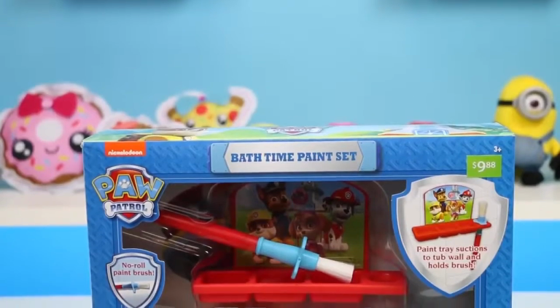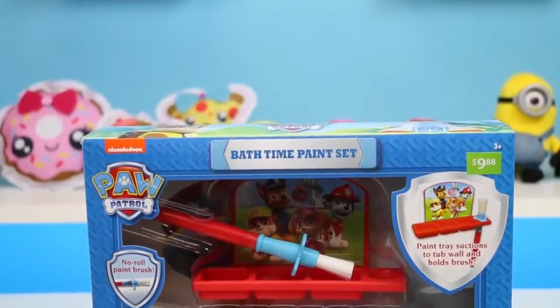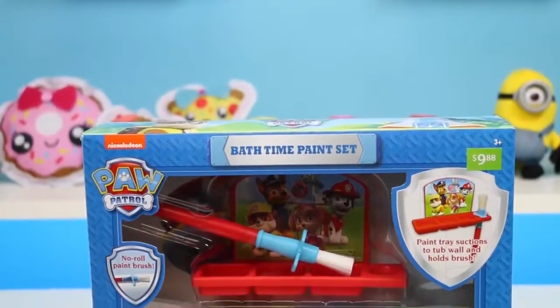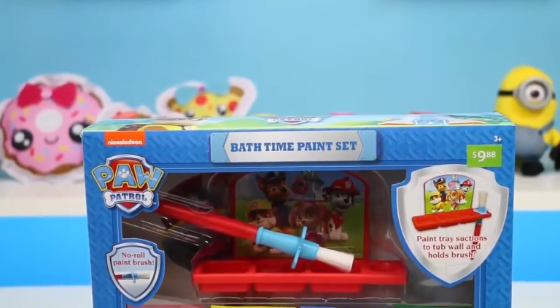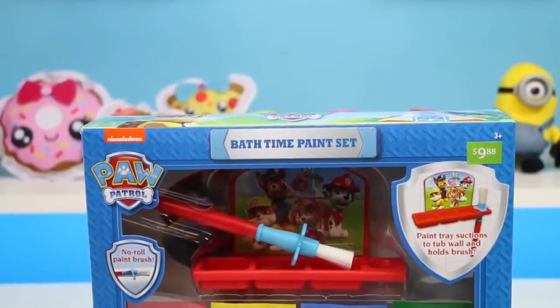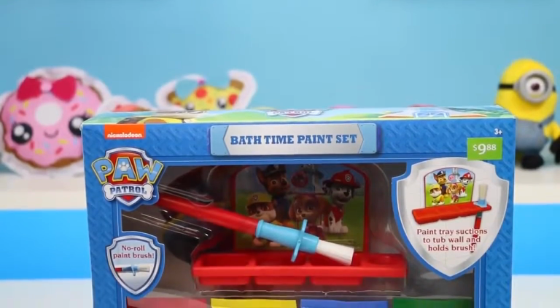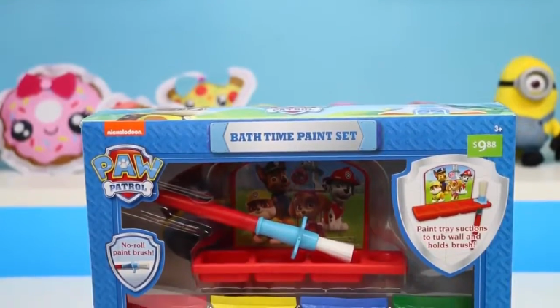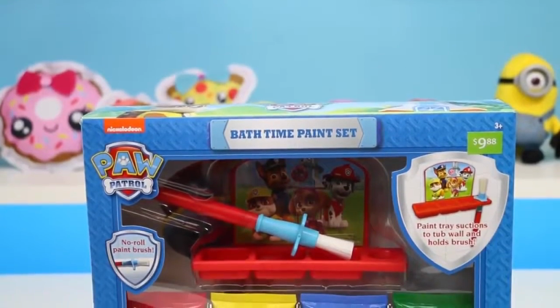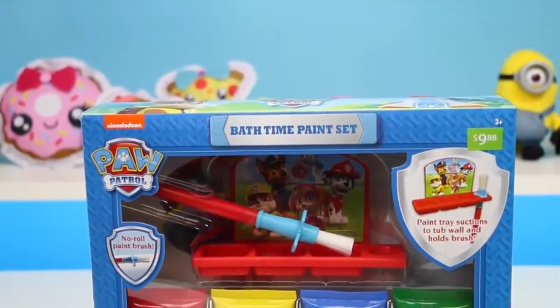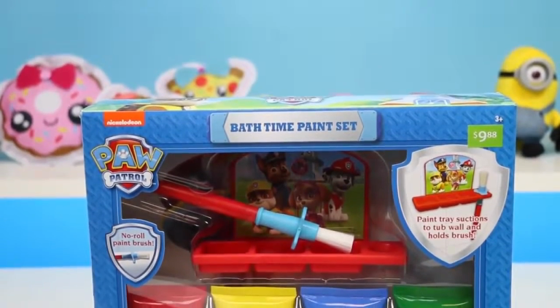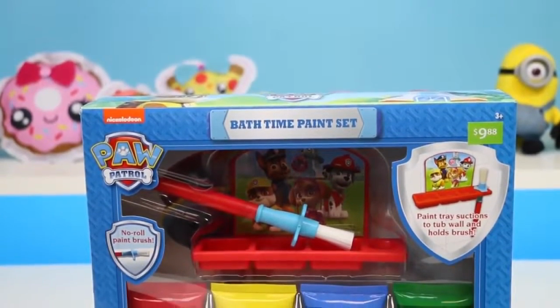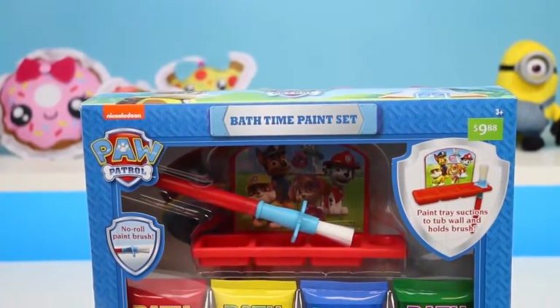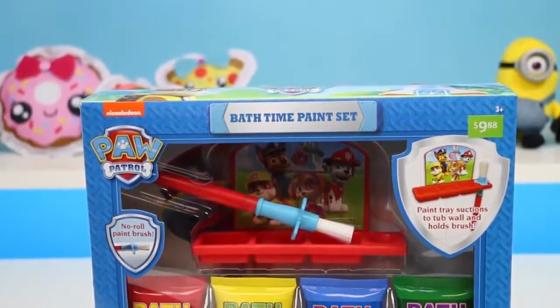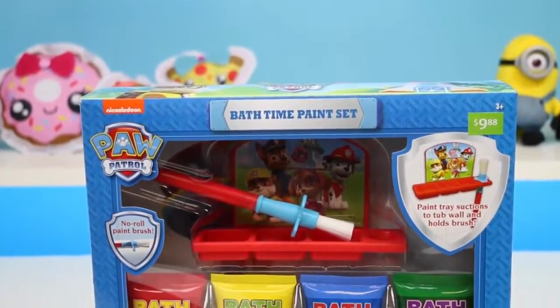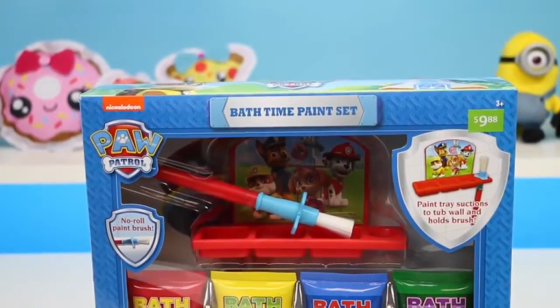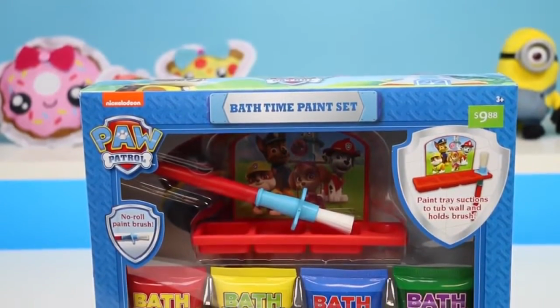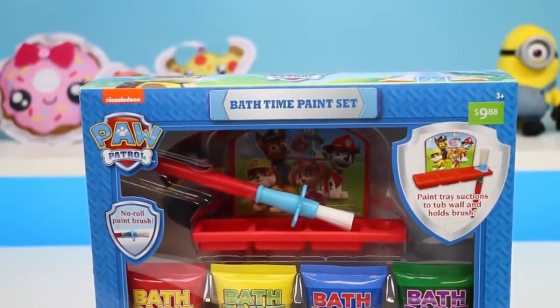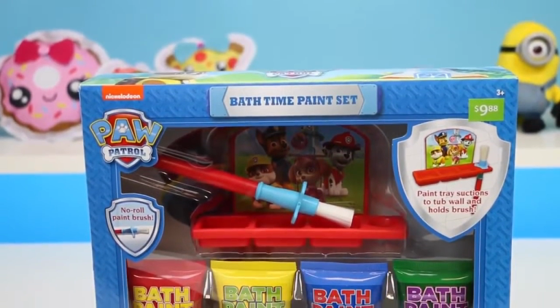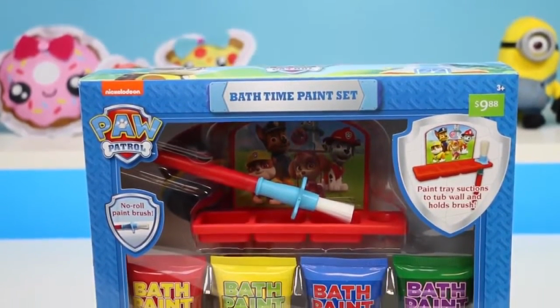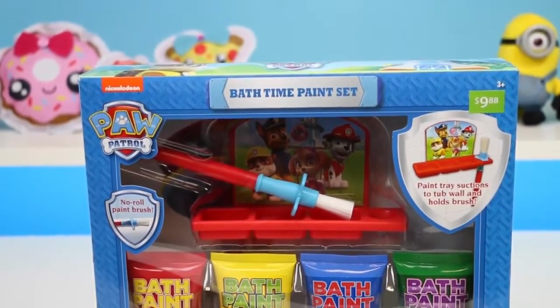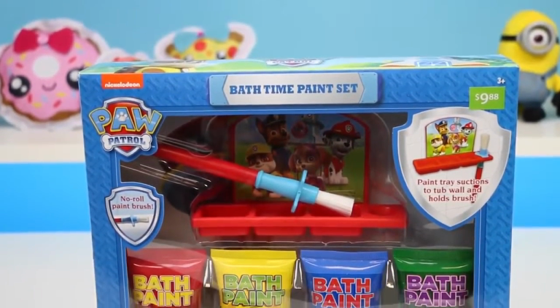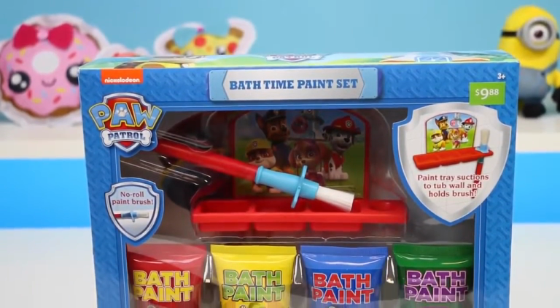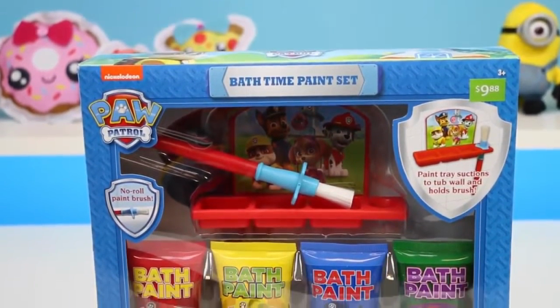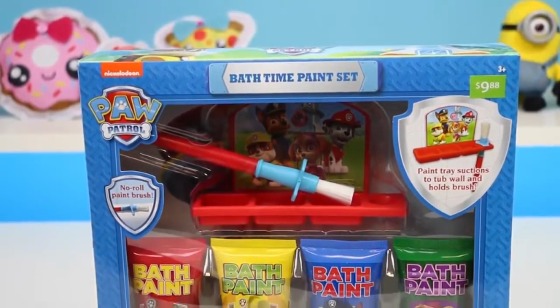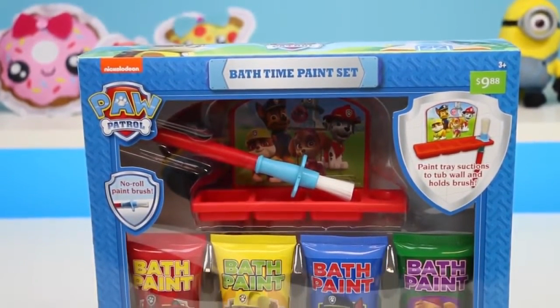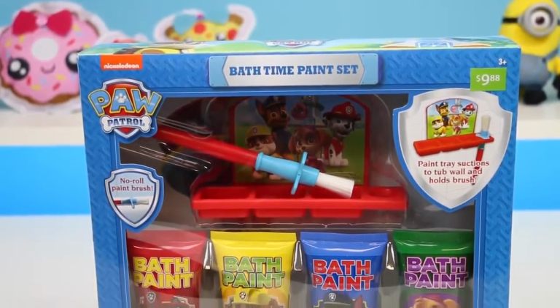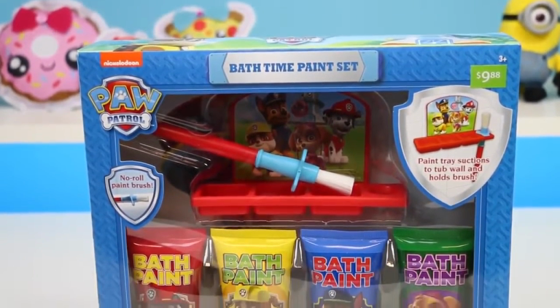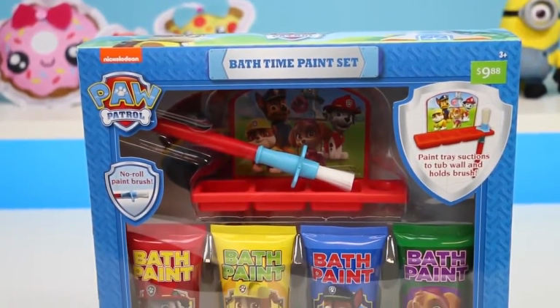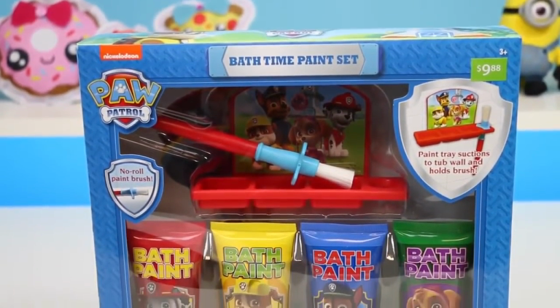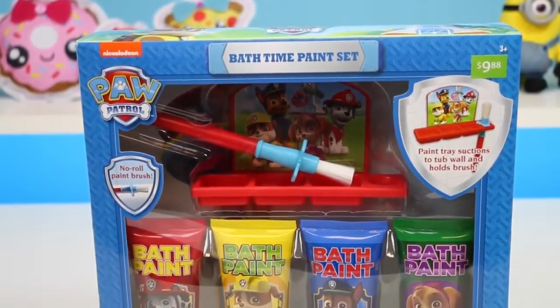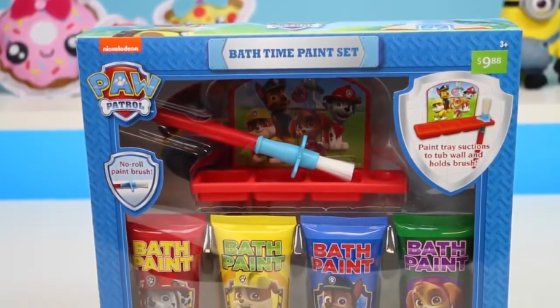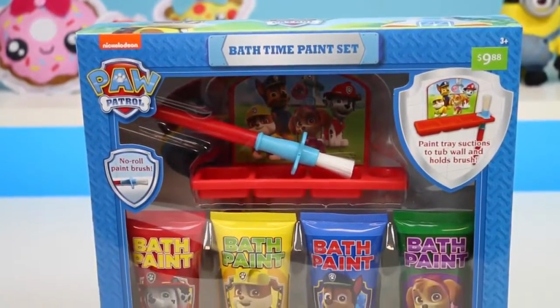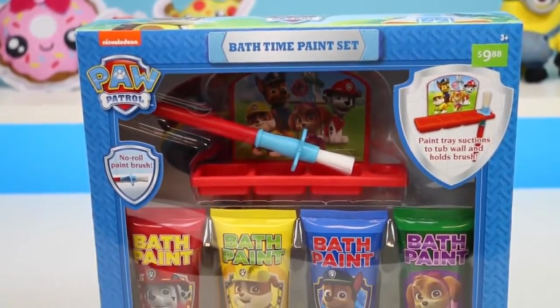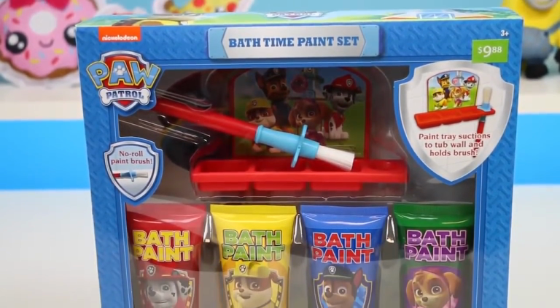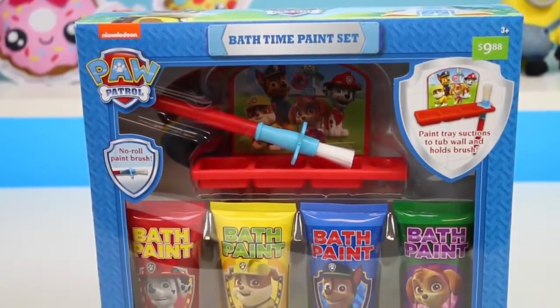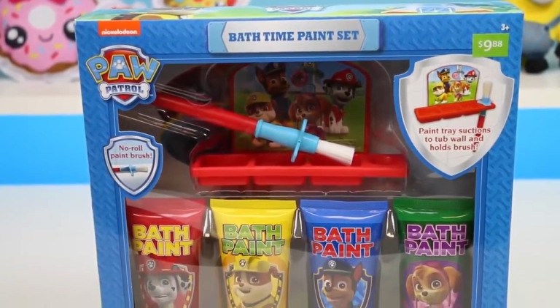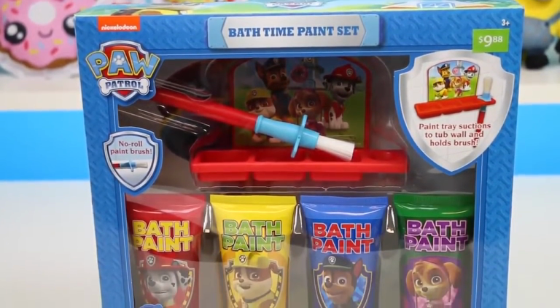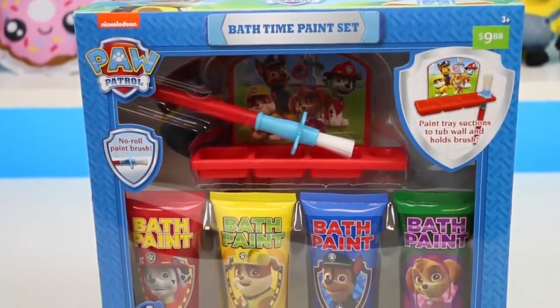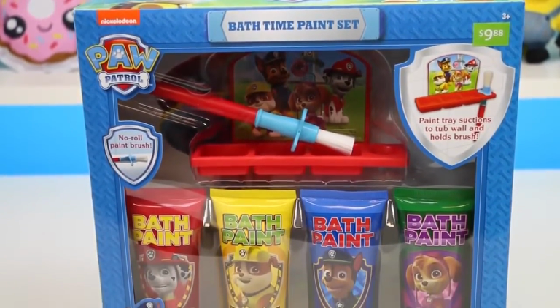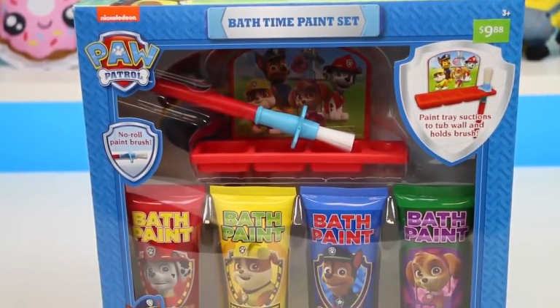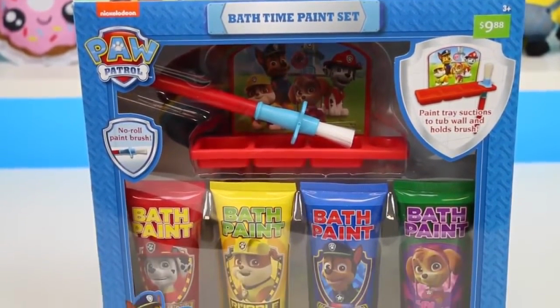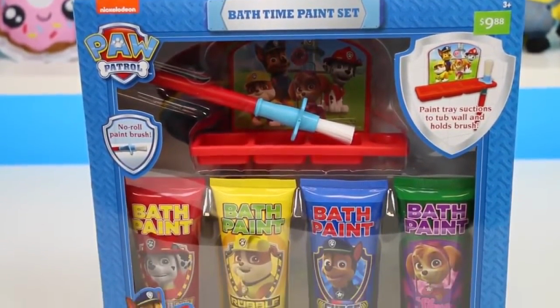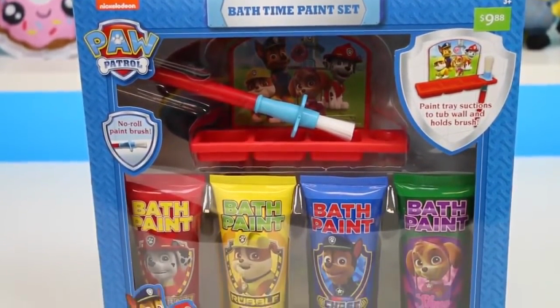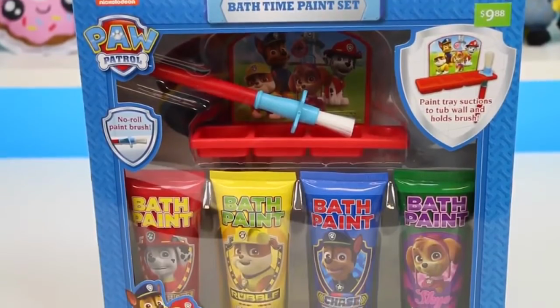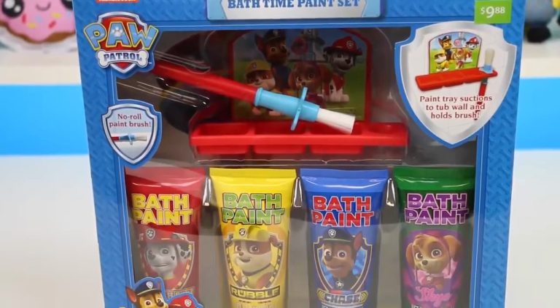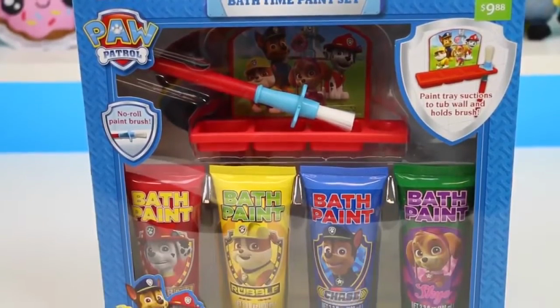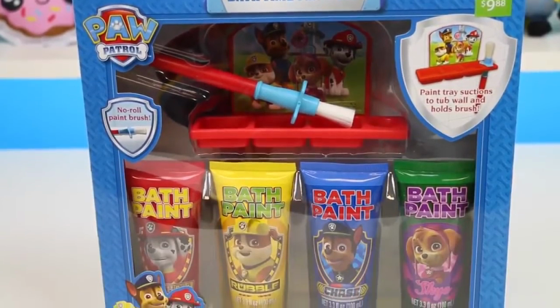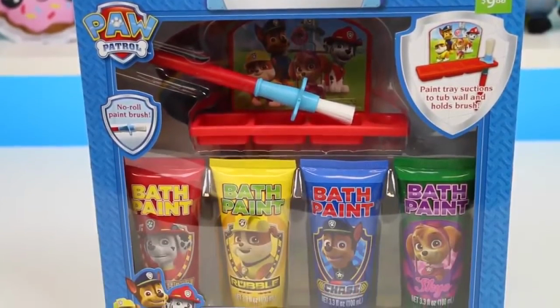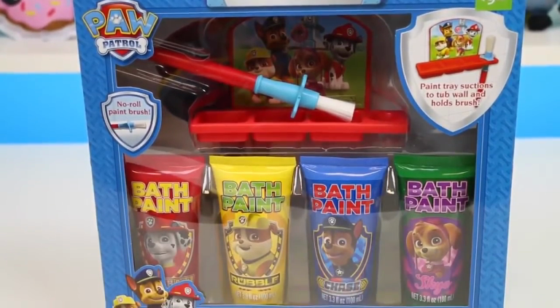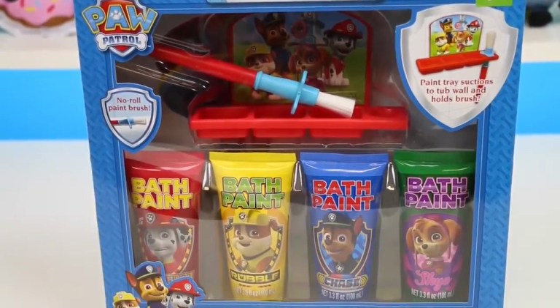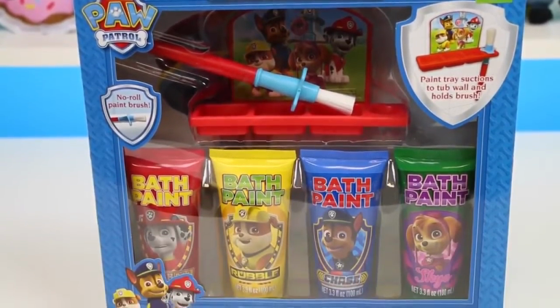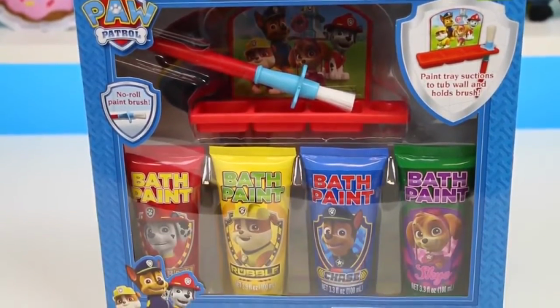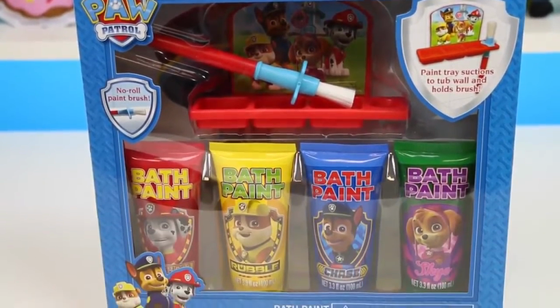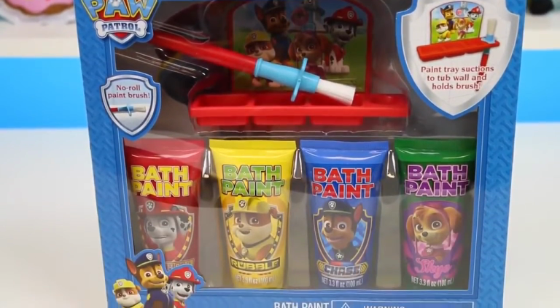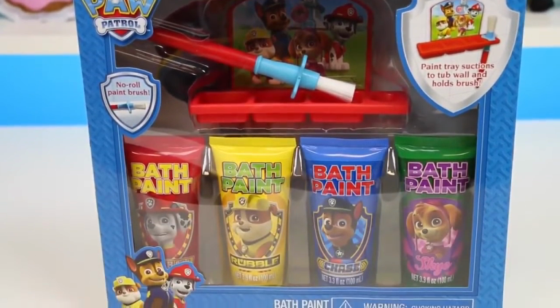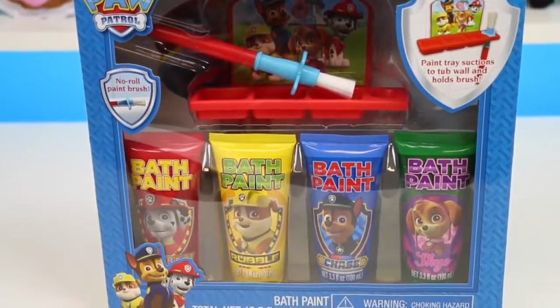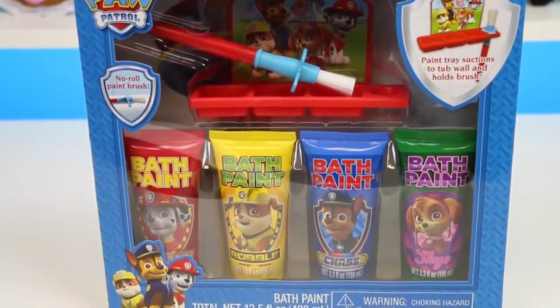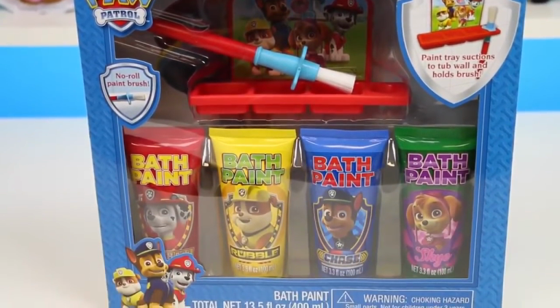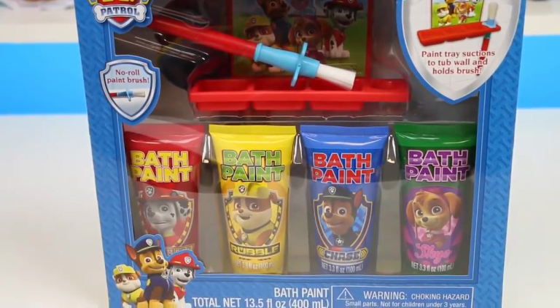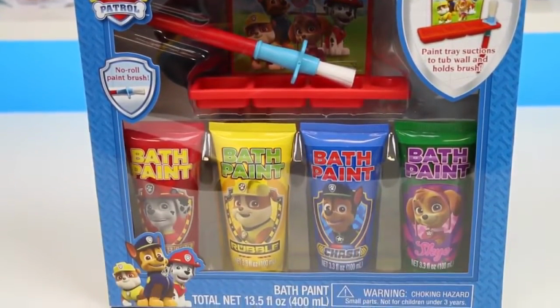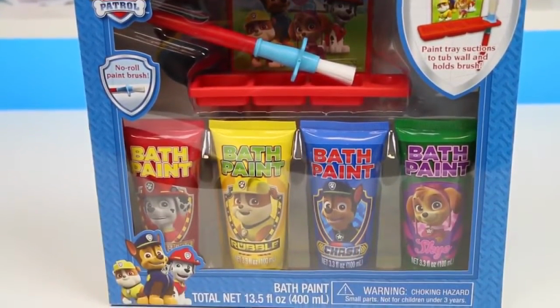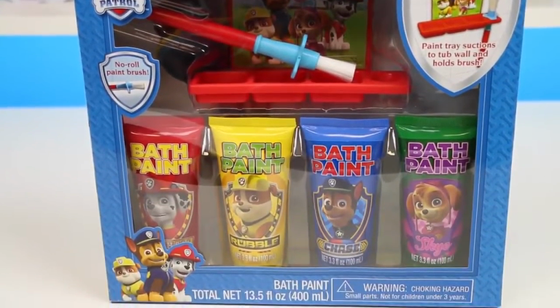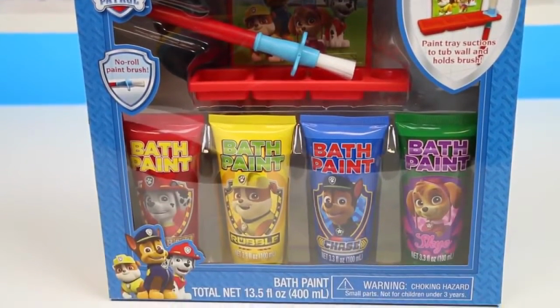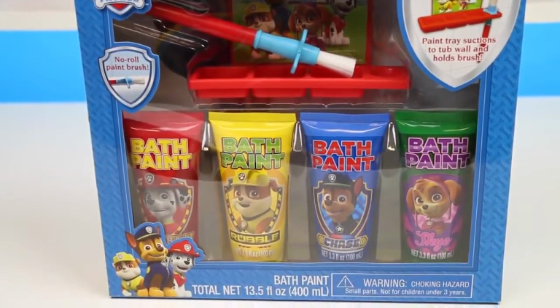Hey everyone! AwesomeDisneyToys here and we're gonna have another bath time party! We'll be playing with the Paw Patrol bath paints today.